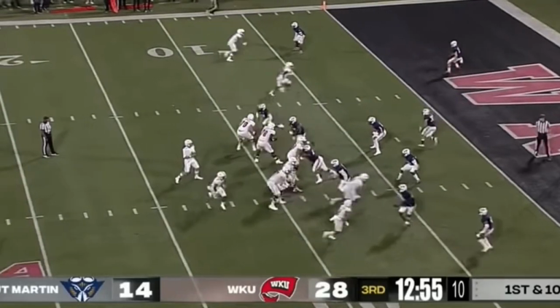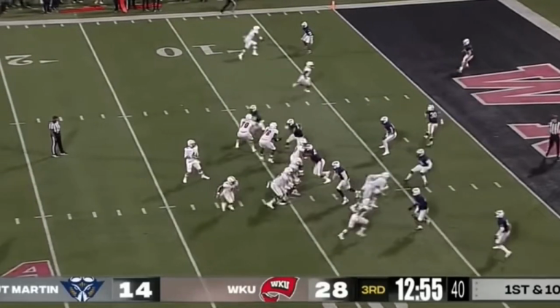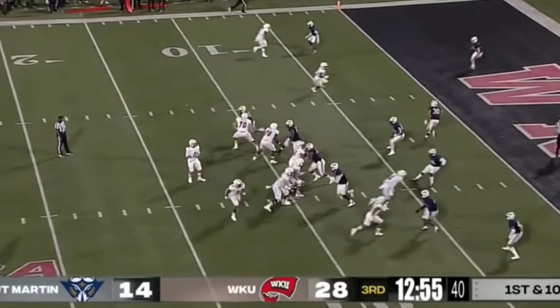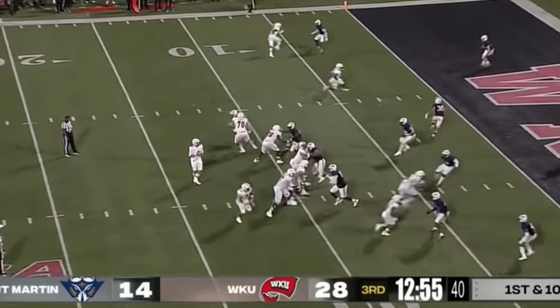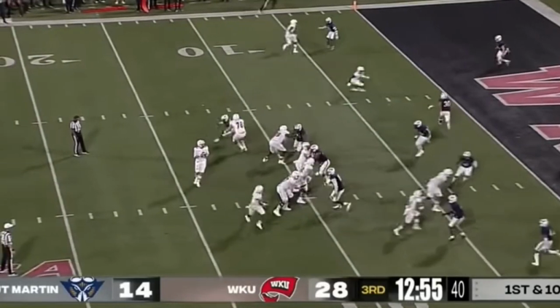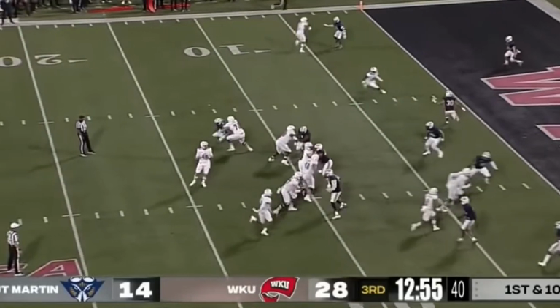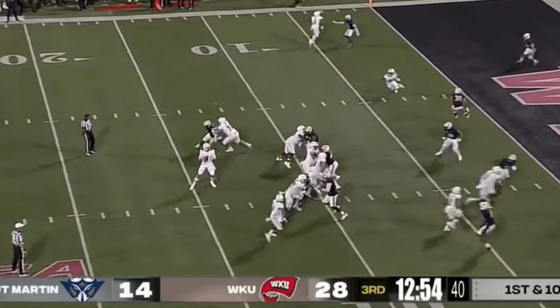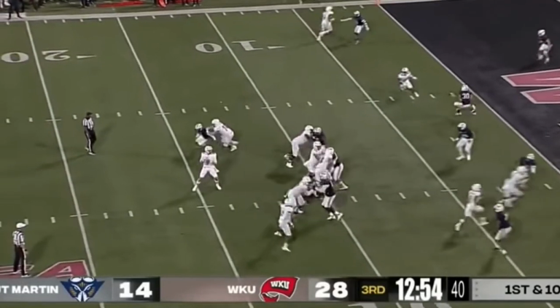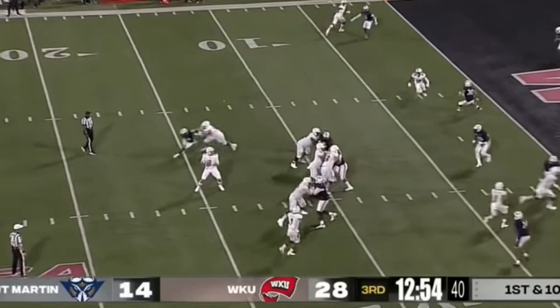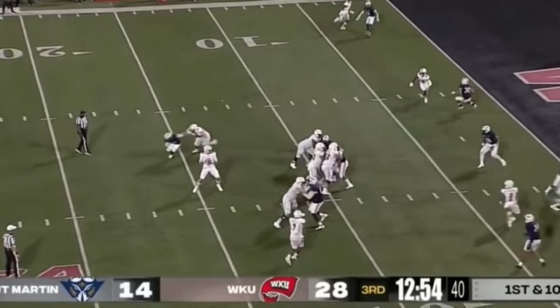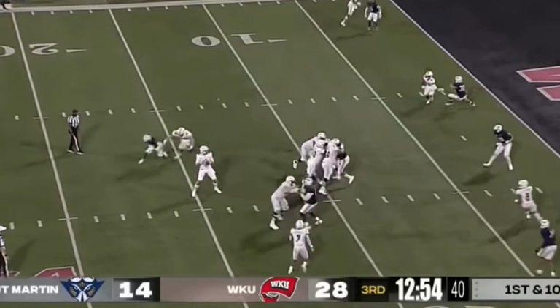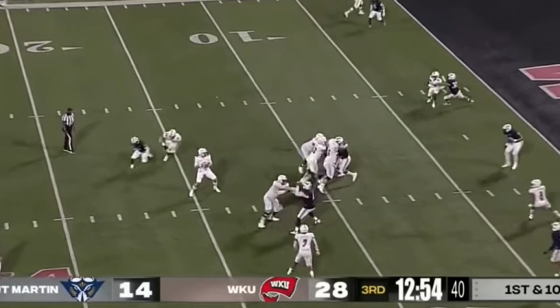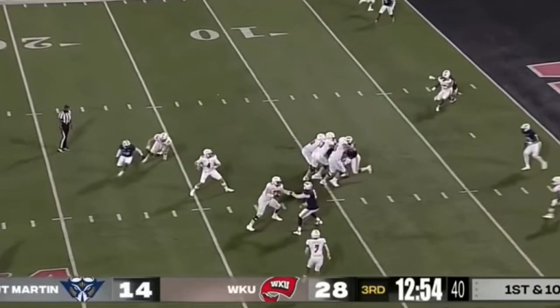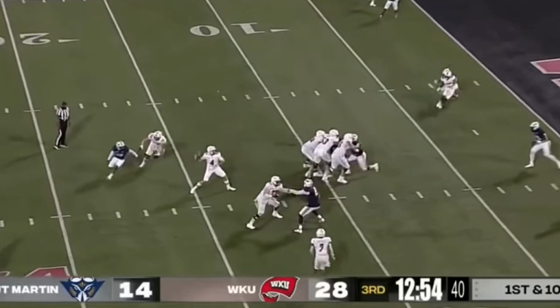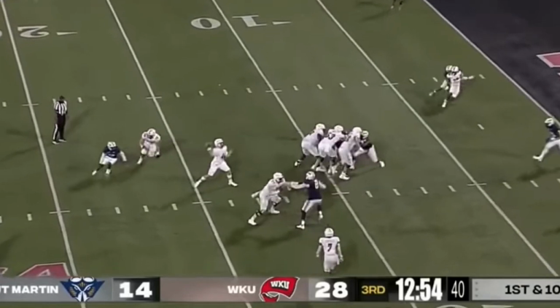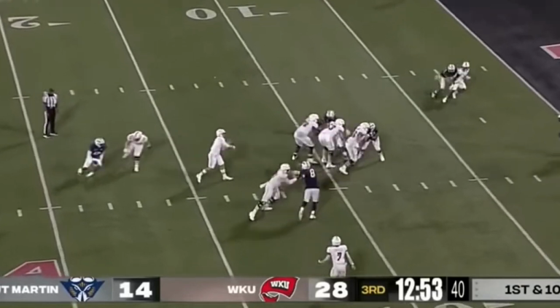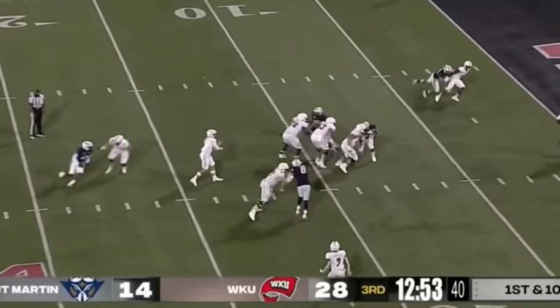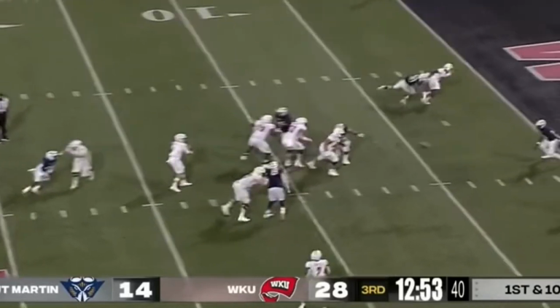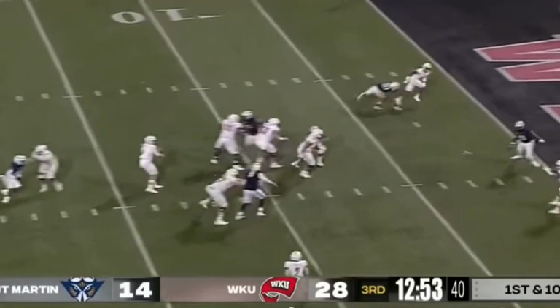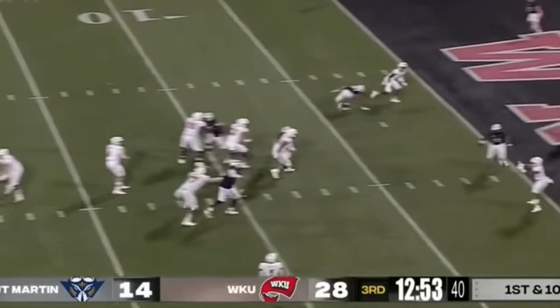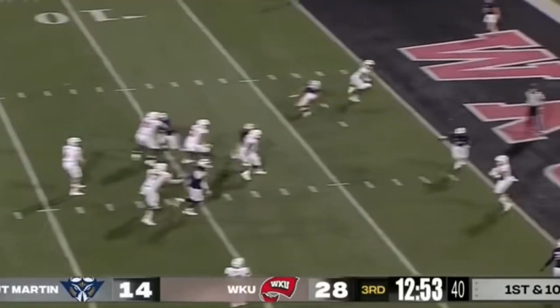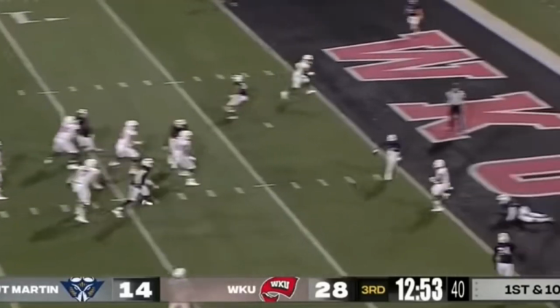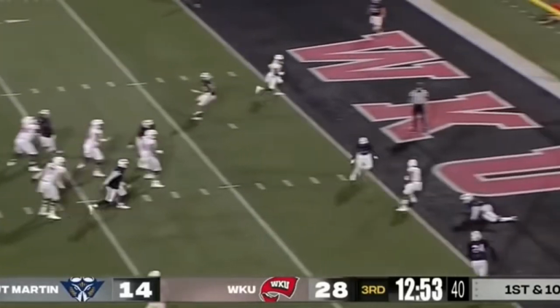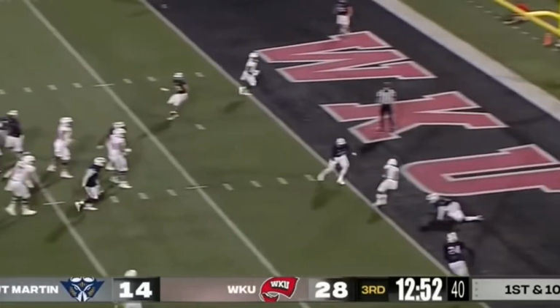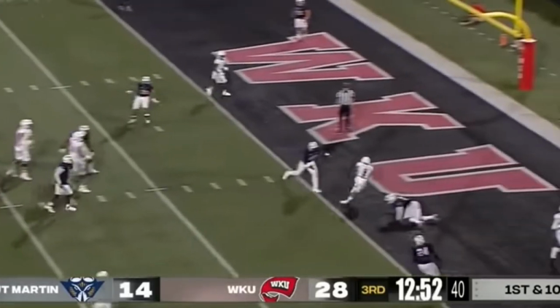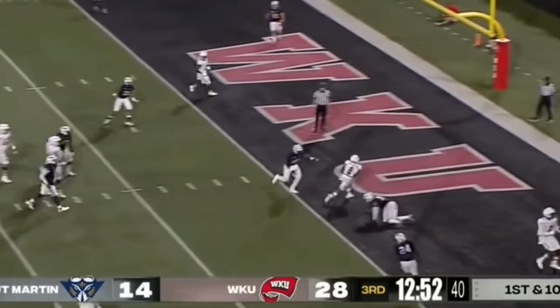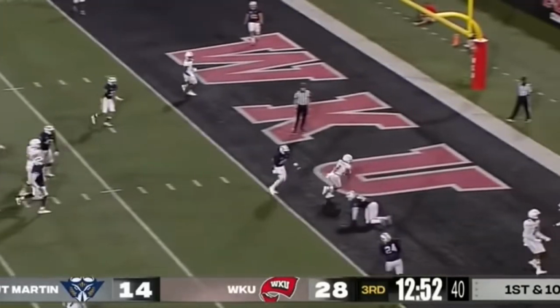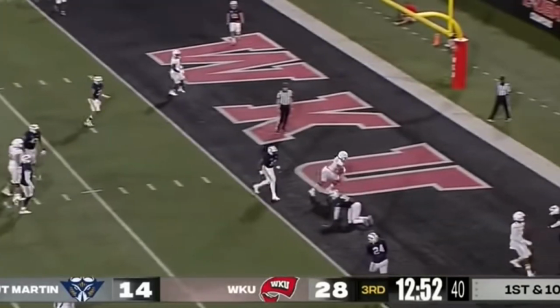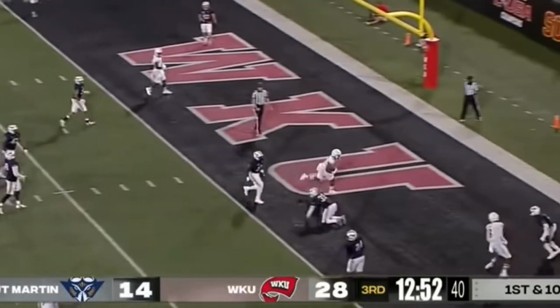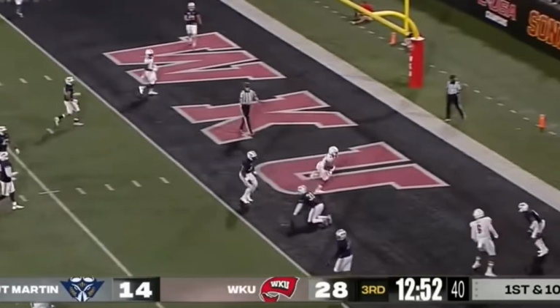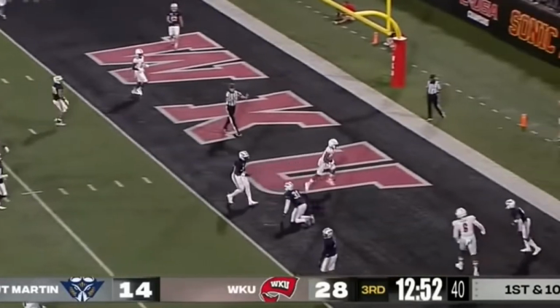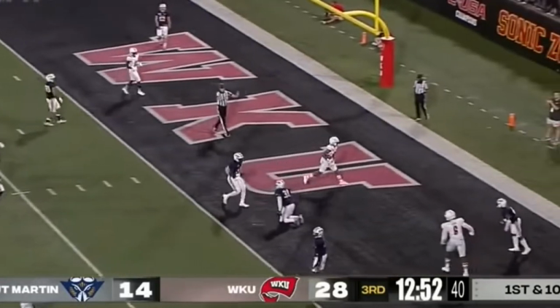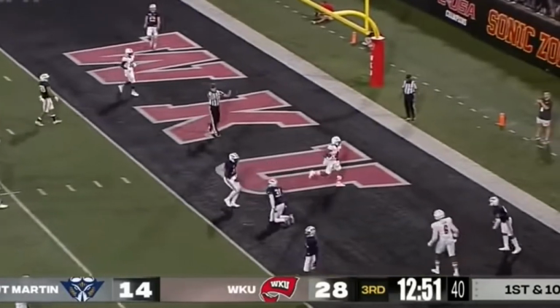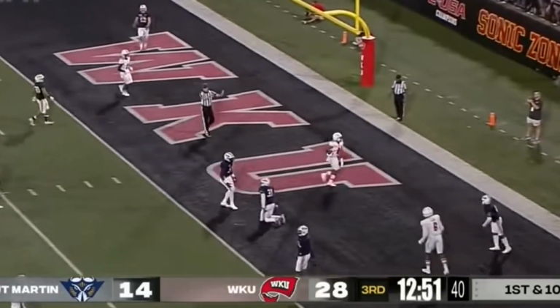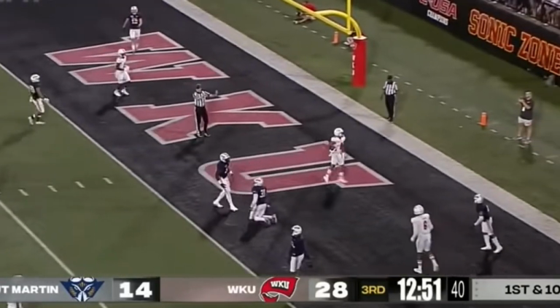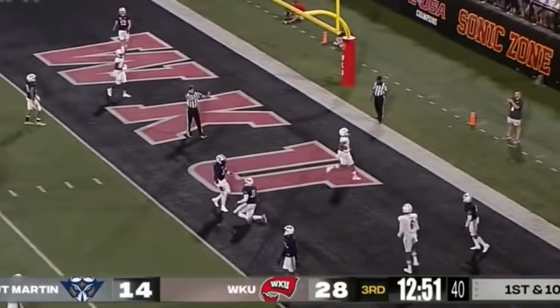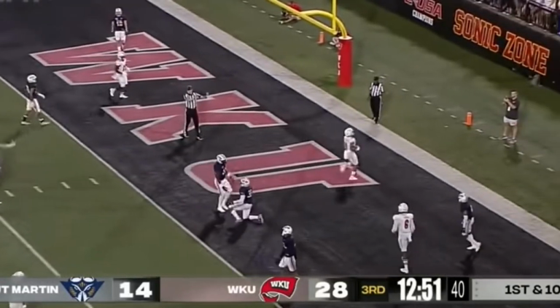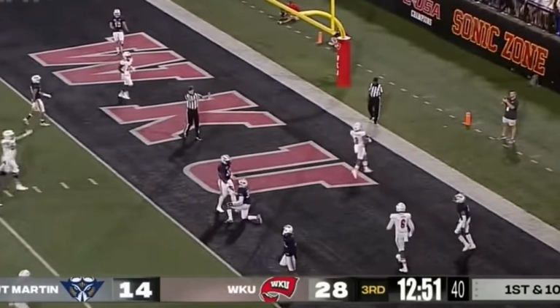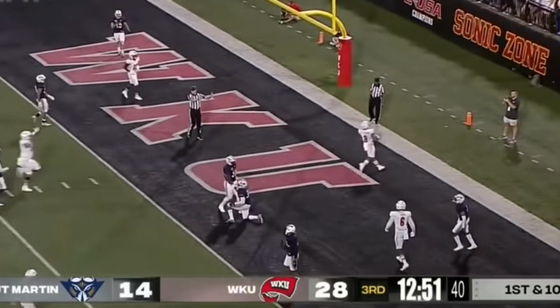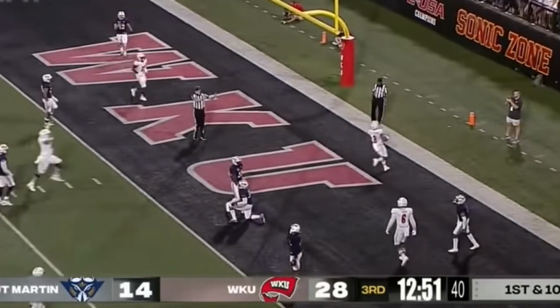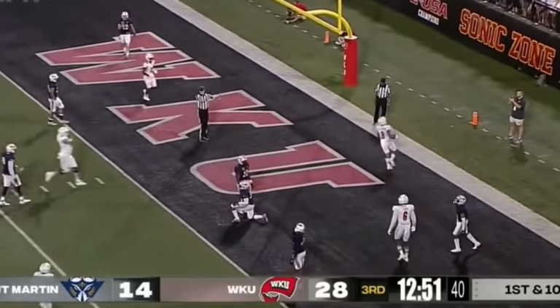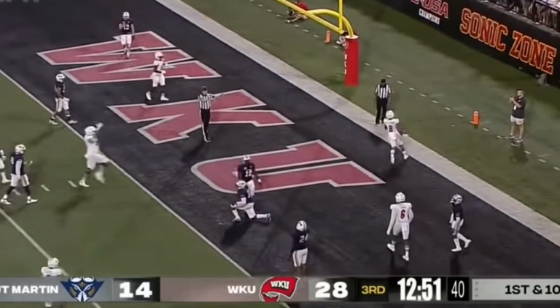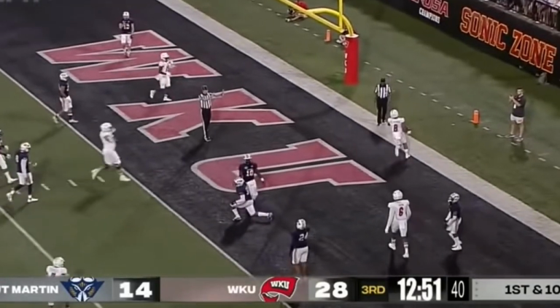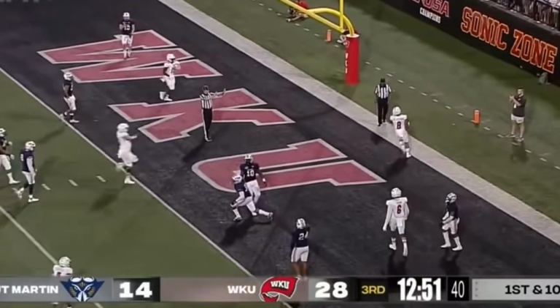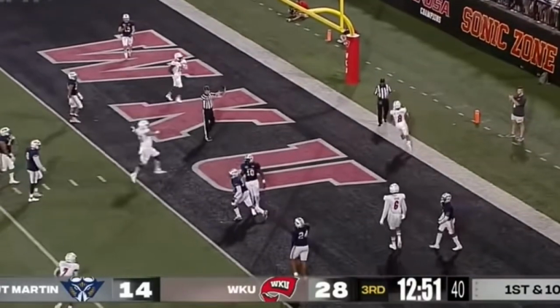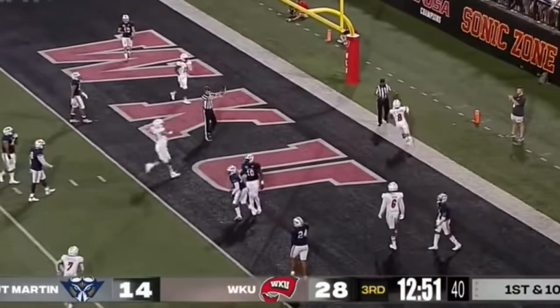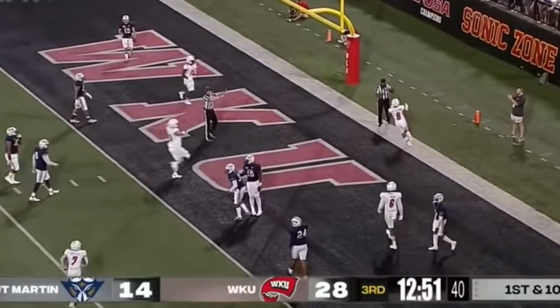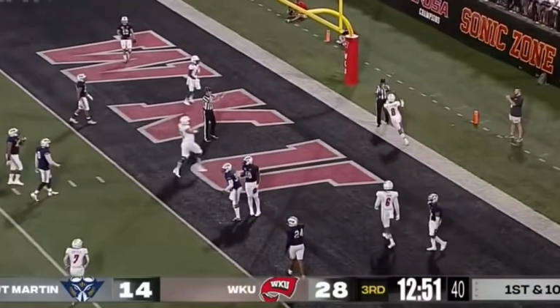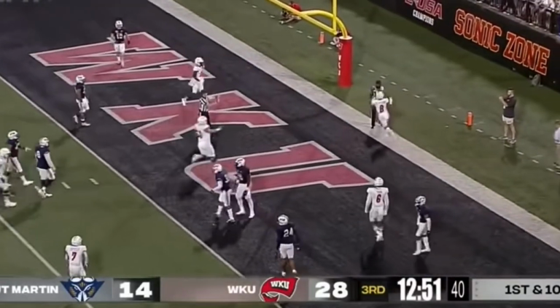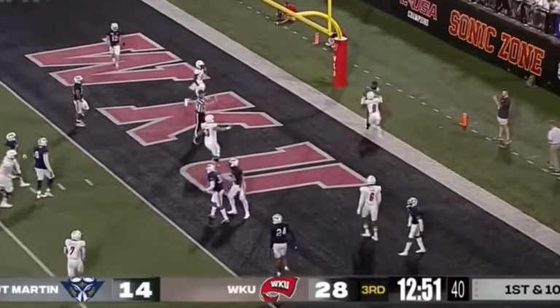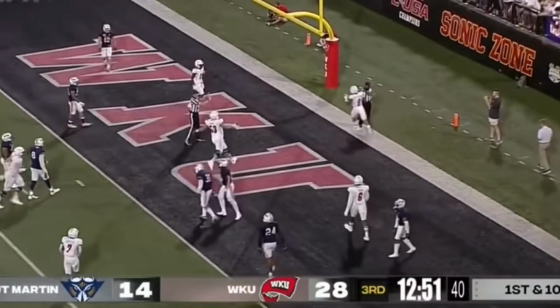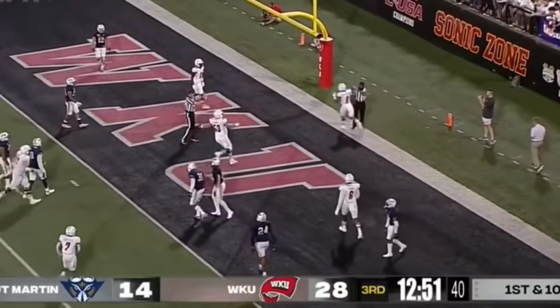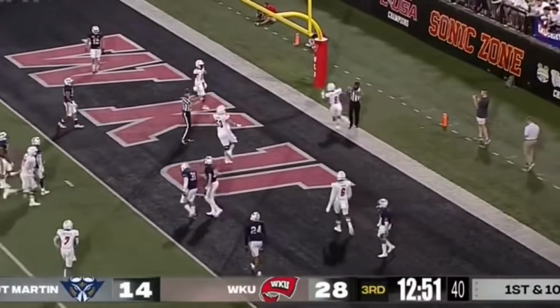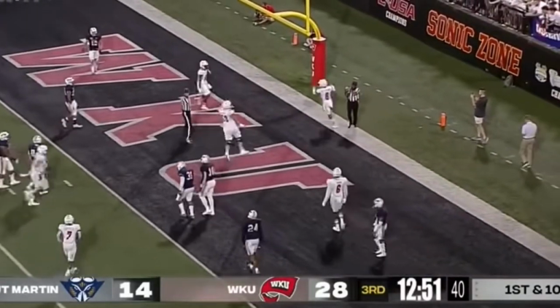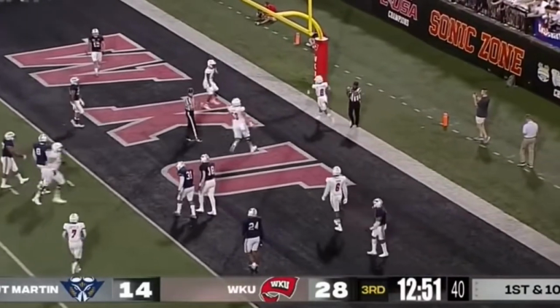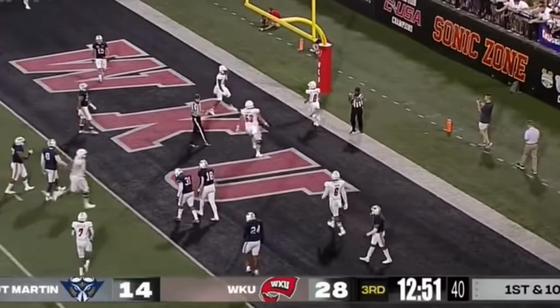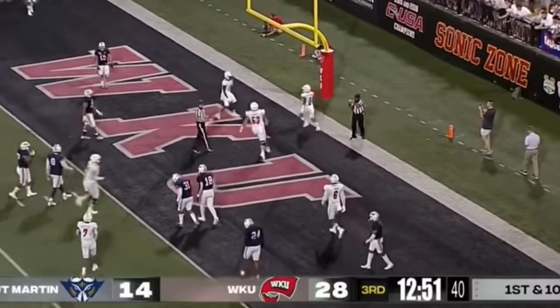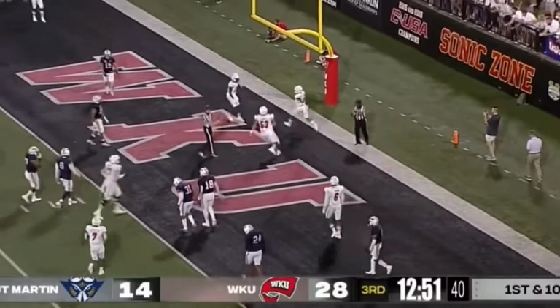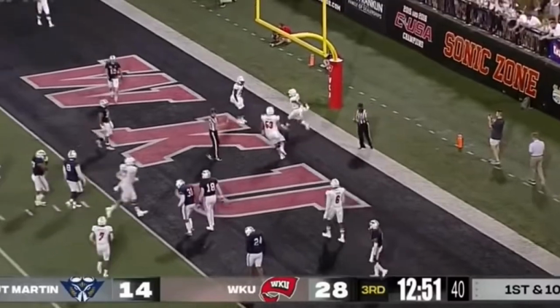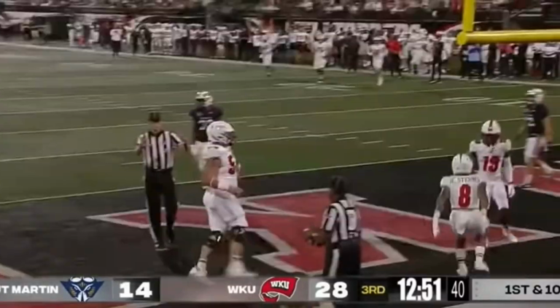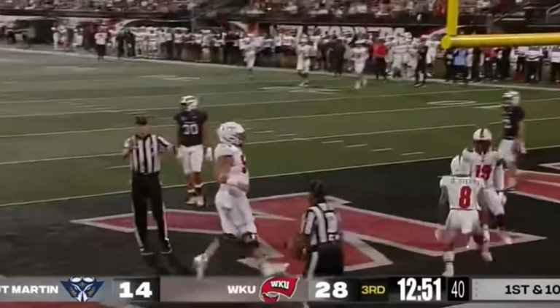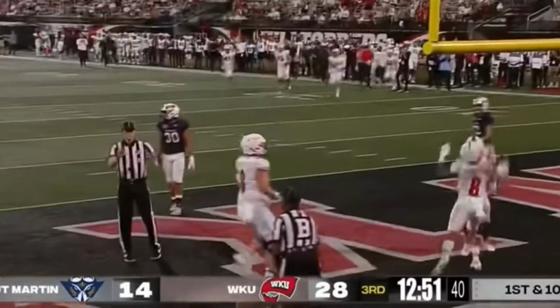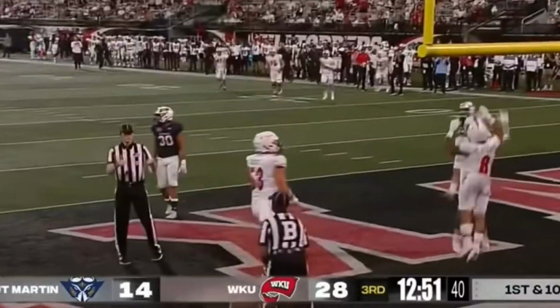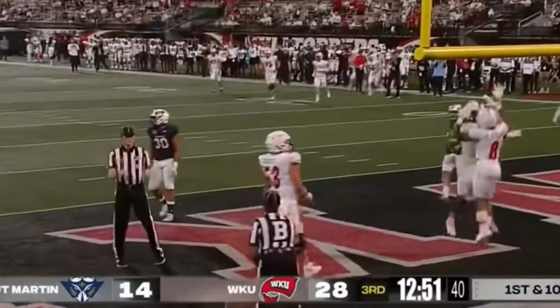Here's the blitz, clean pocket, over the middle — second touchdown of the game for Stearns.